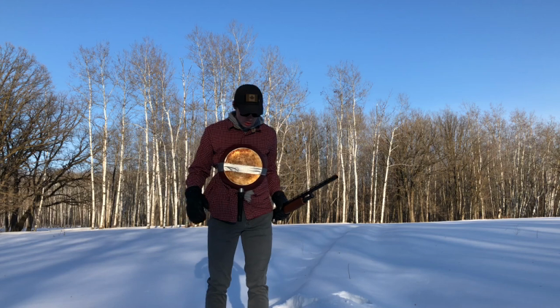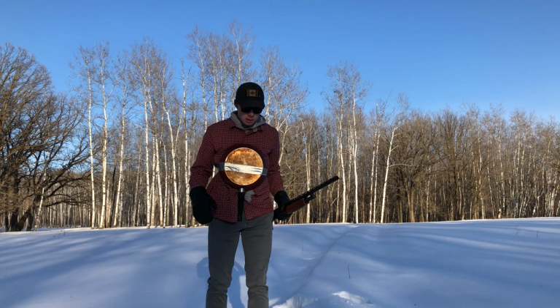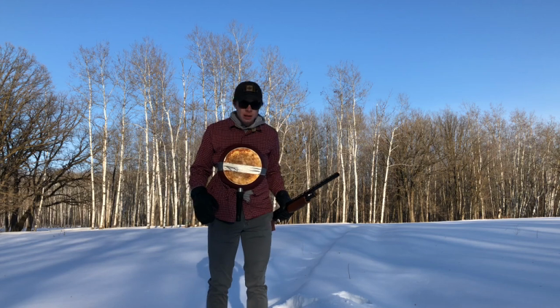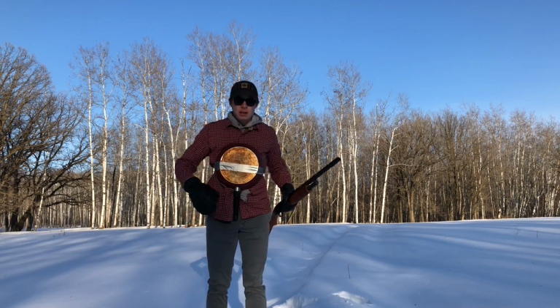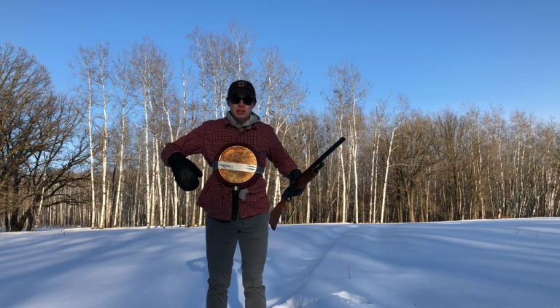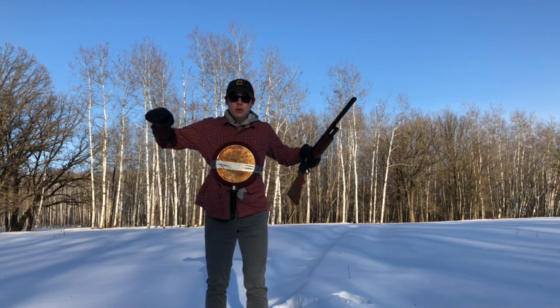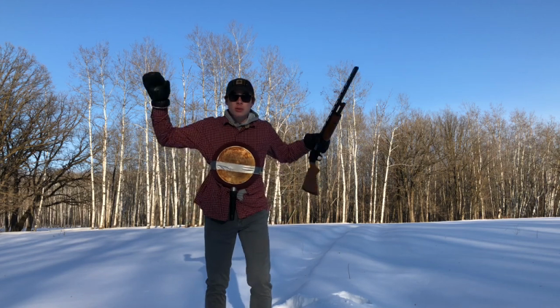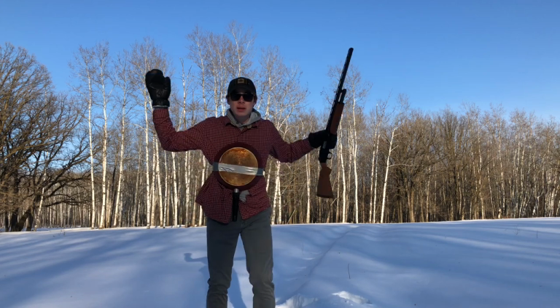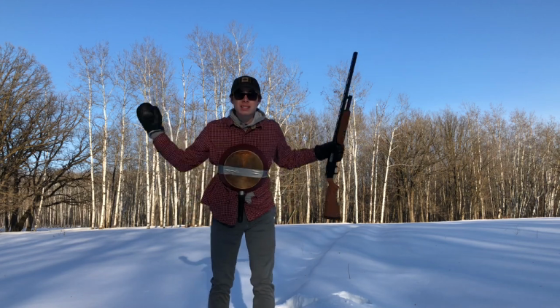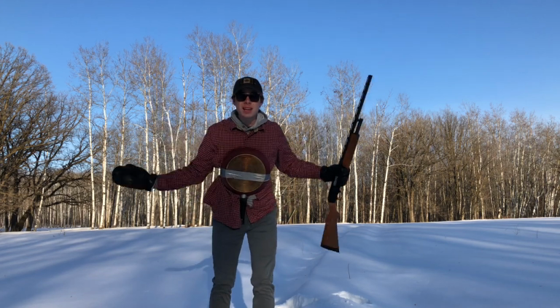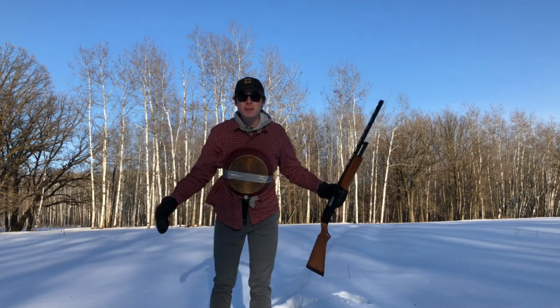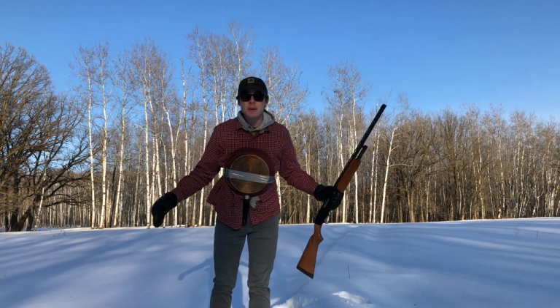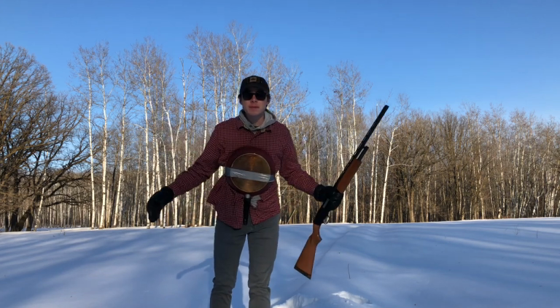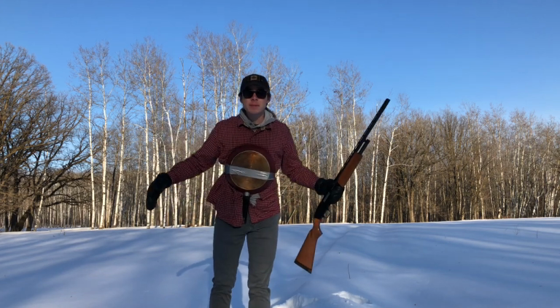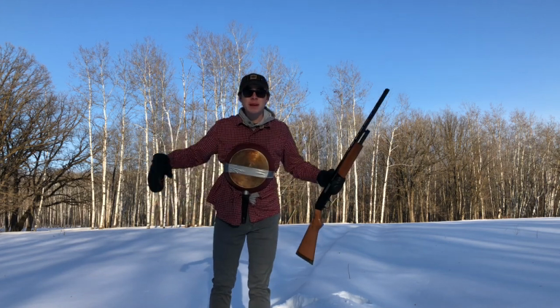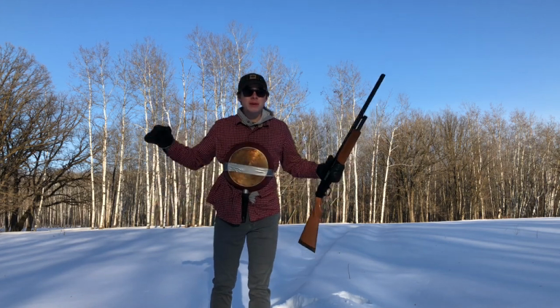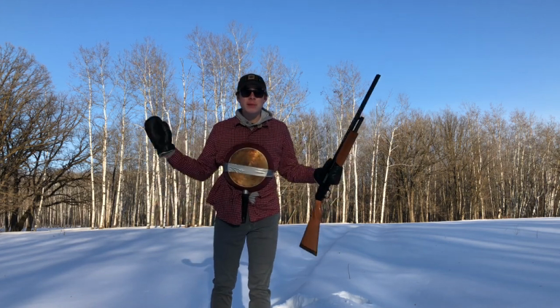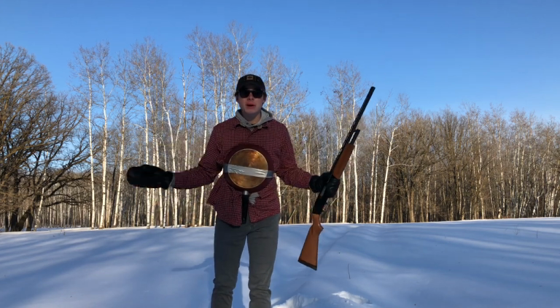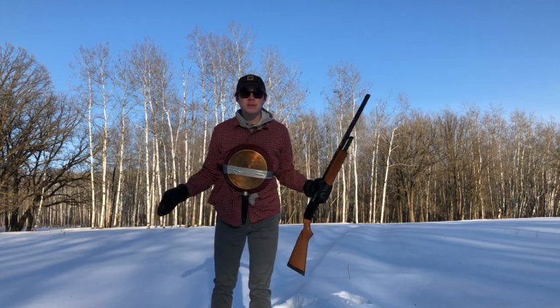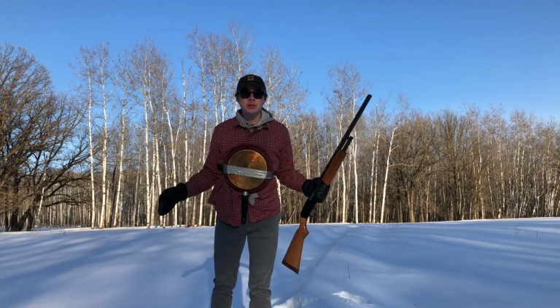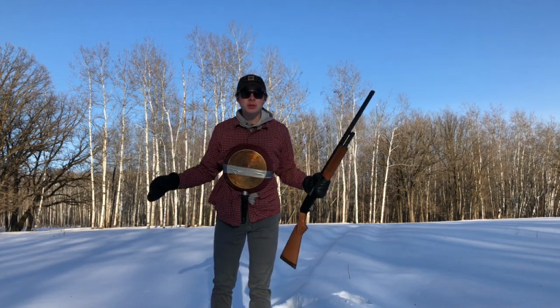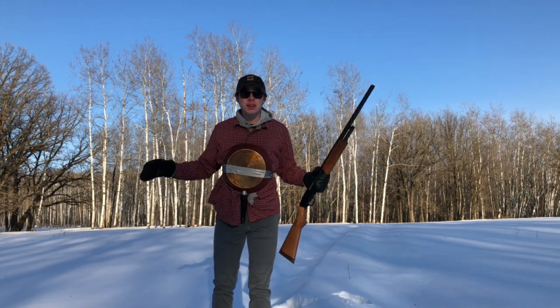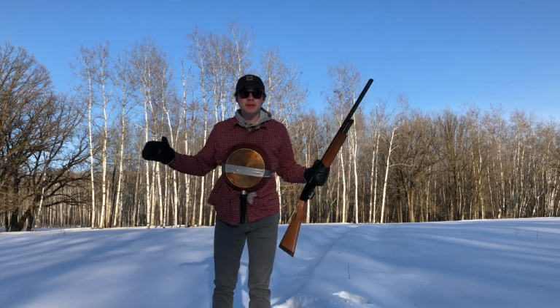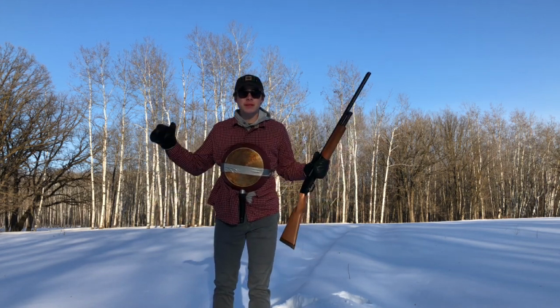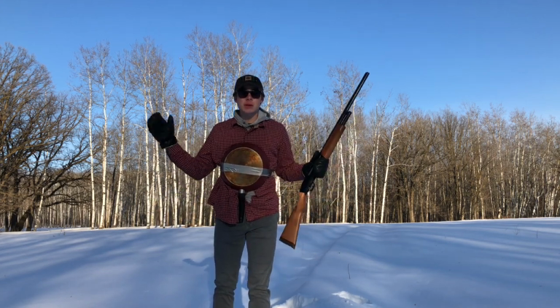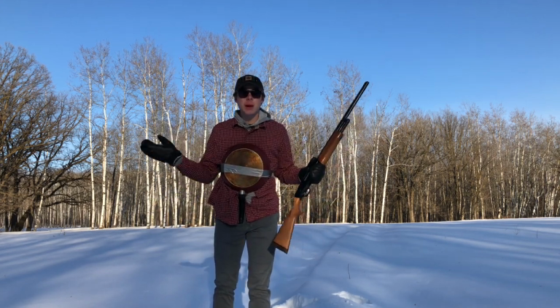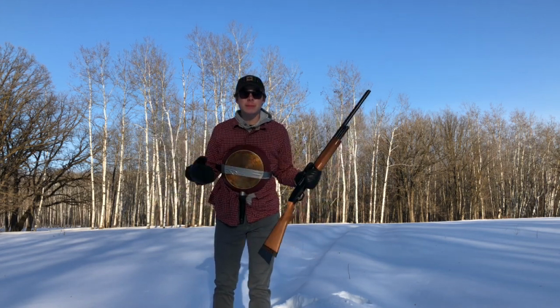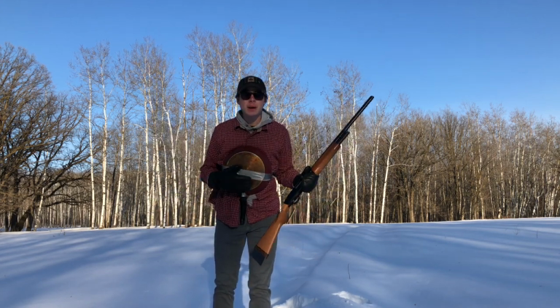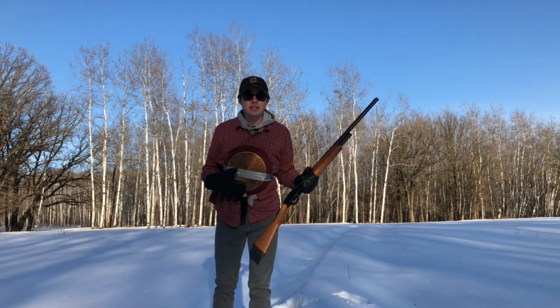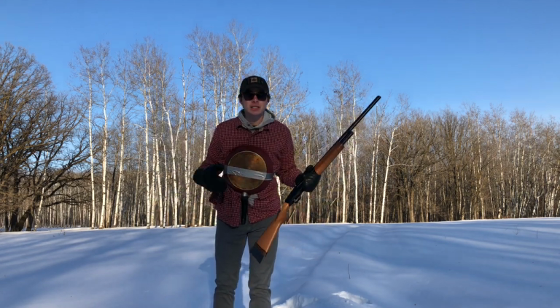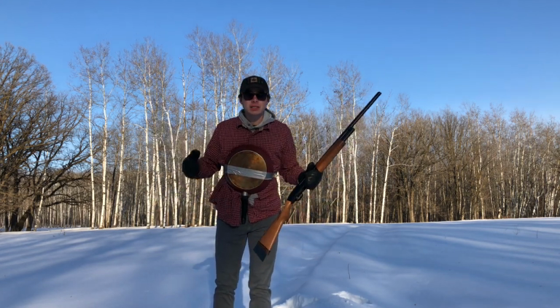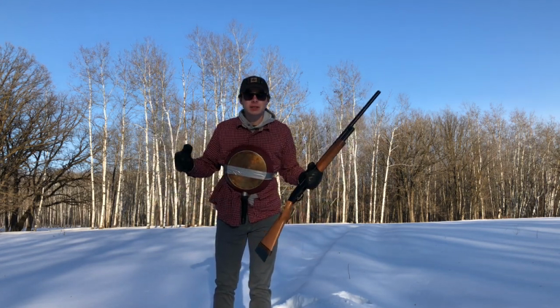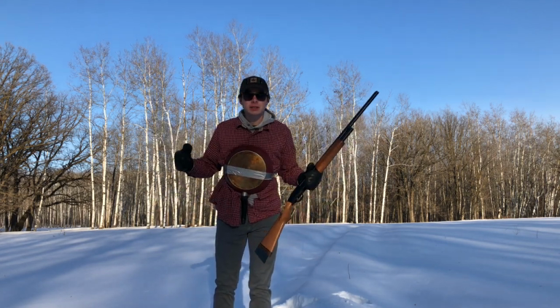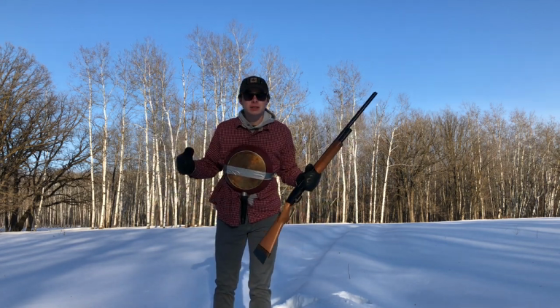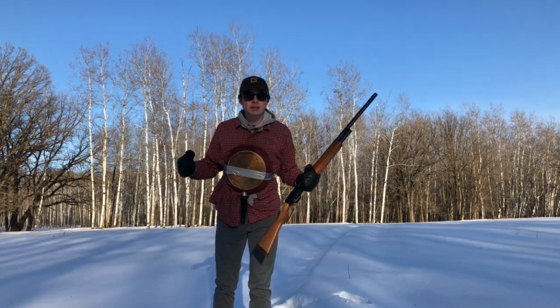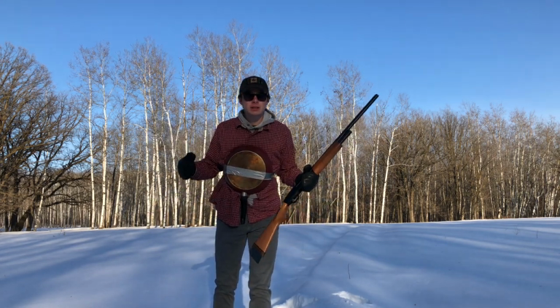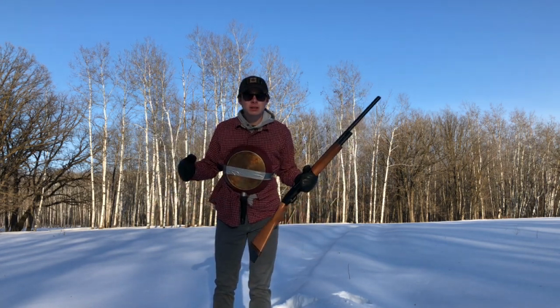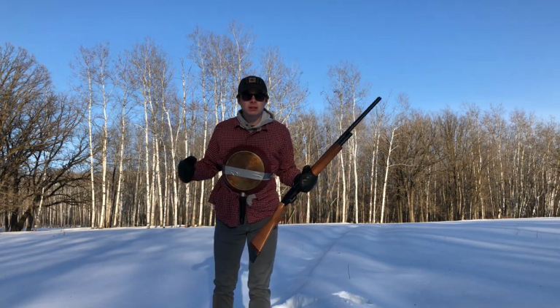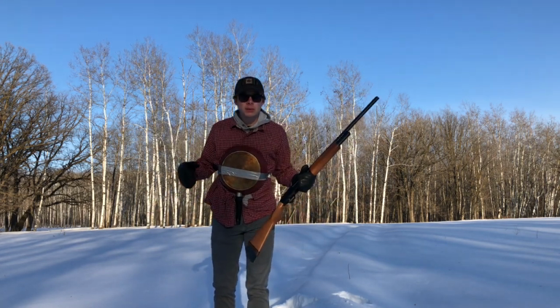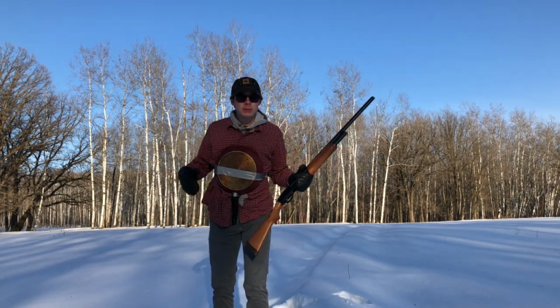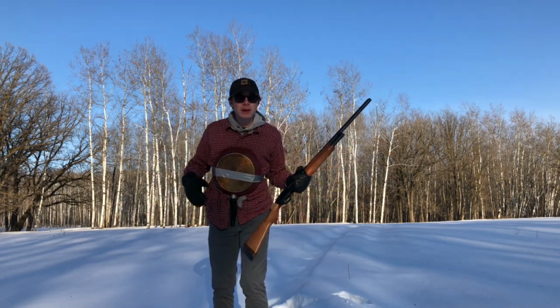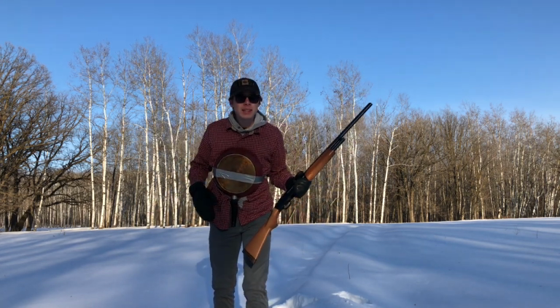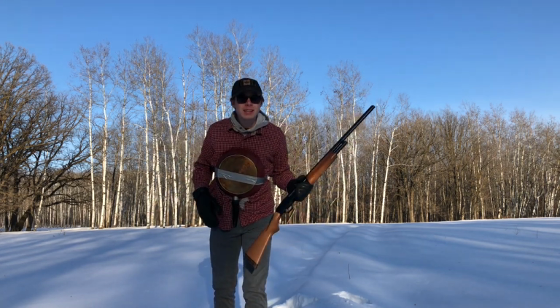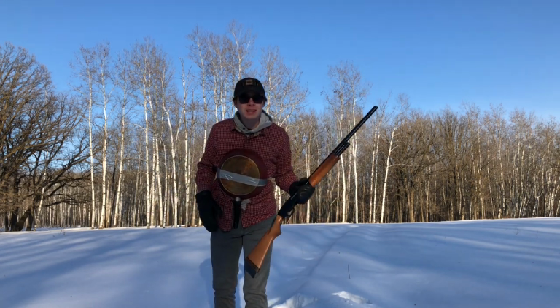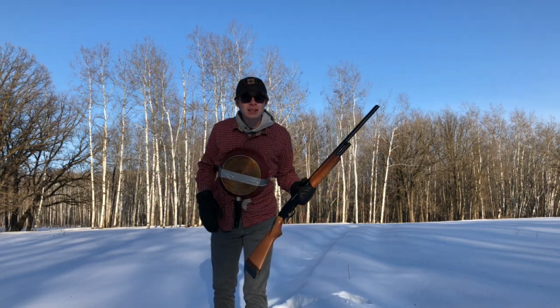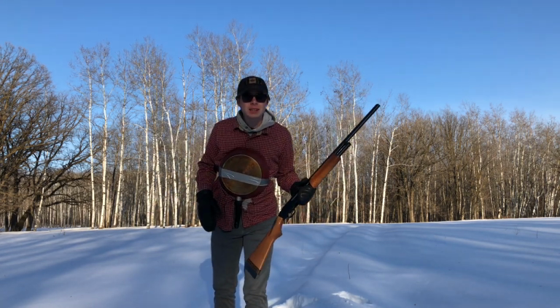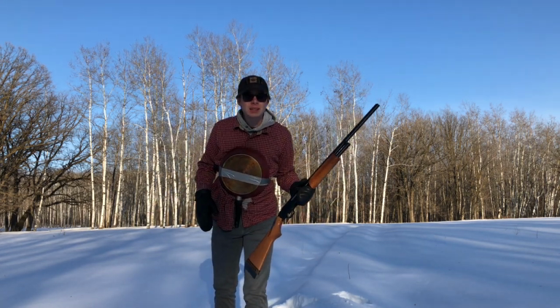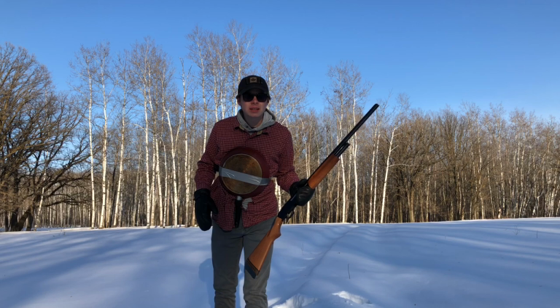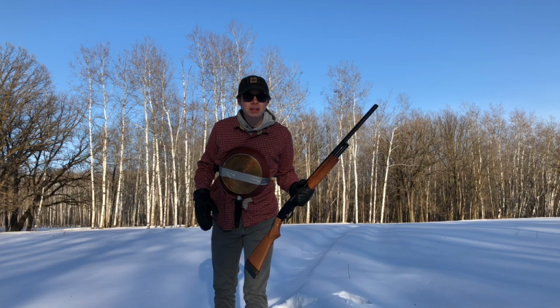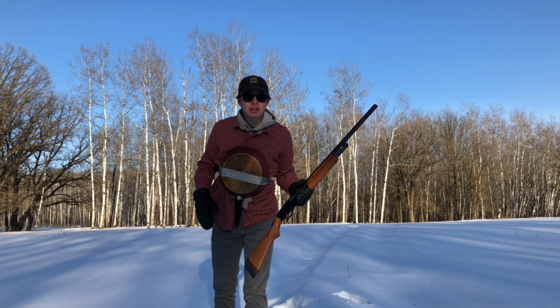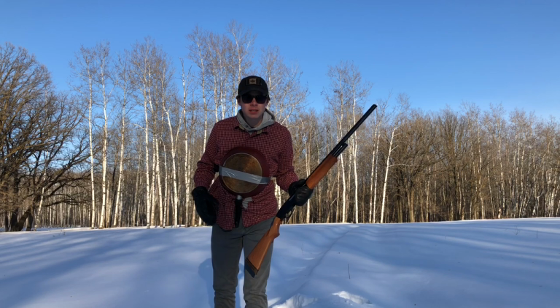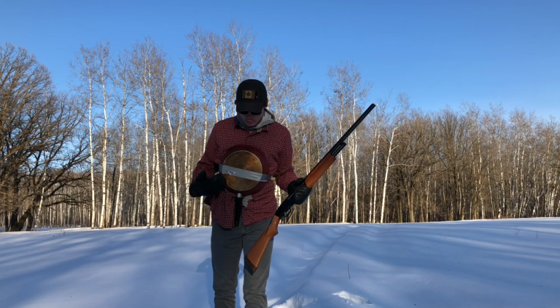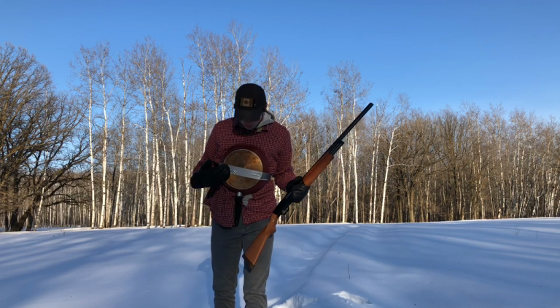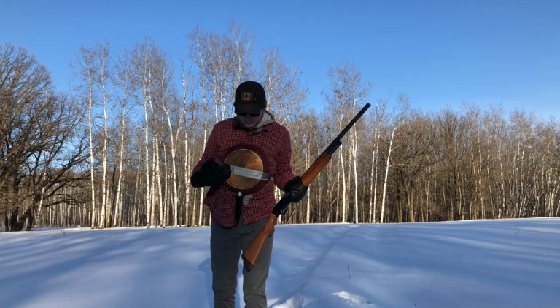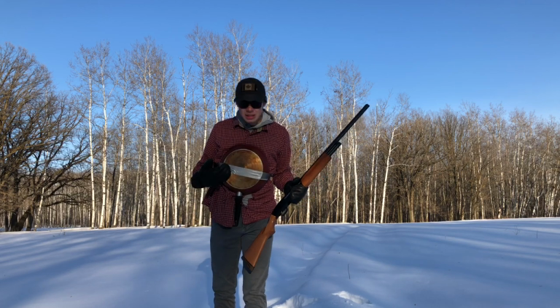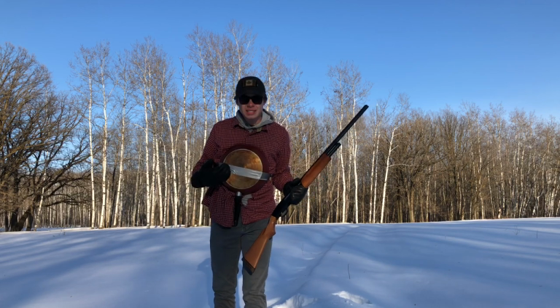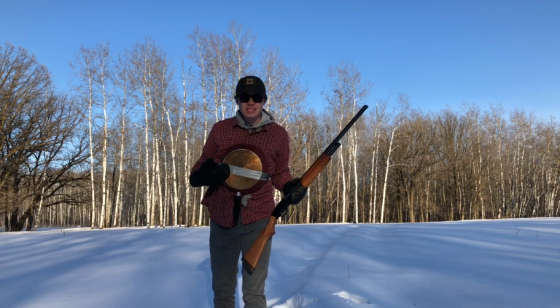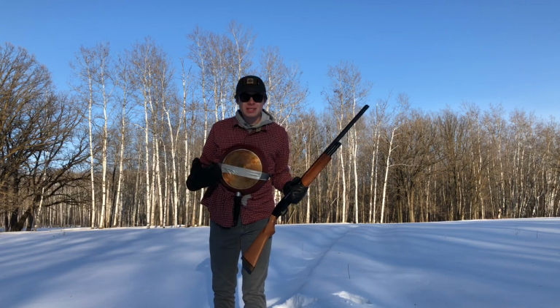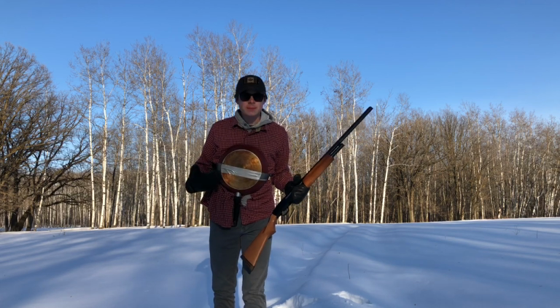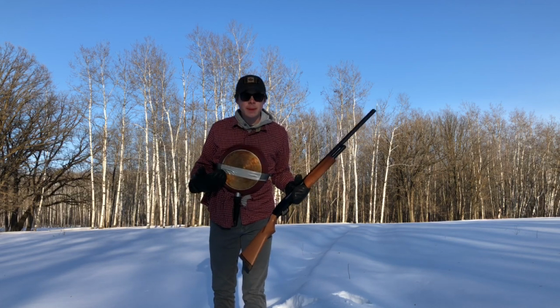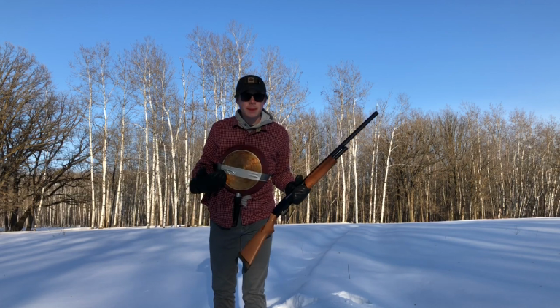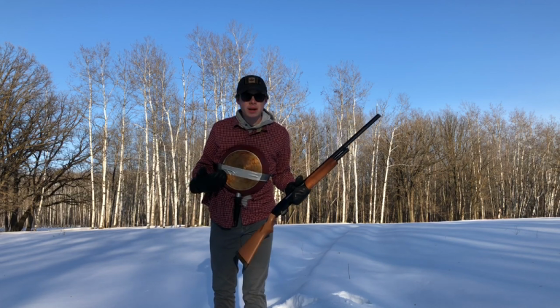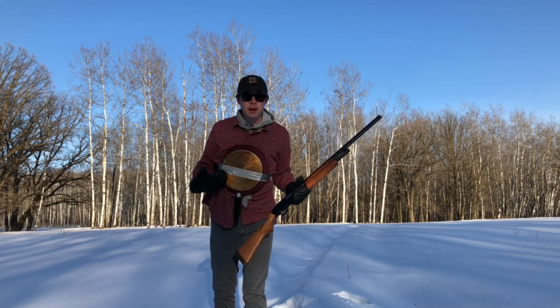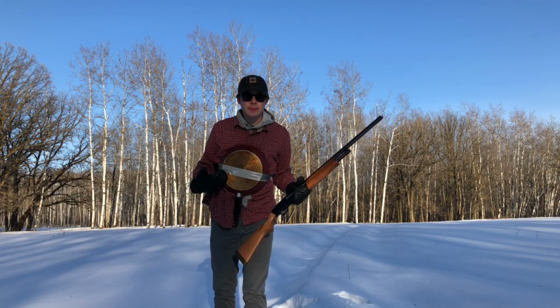Yo, what is up everybody? Welcome to another video at Bosch. Wait, what? You're wondering what this is? This is my body armor.